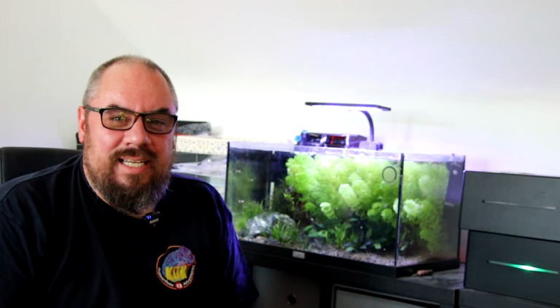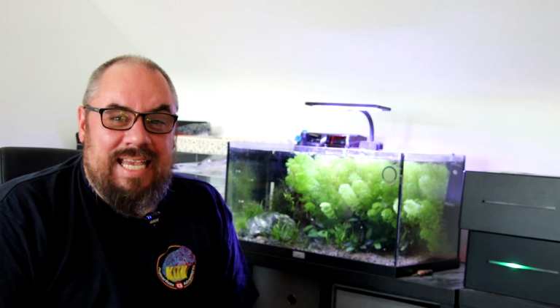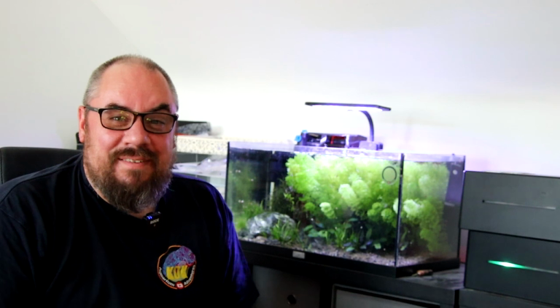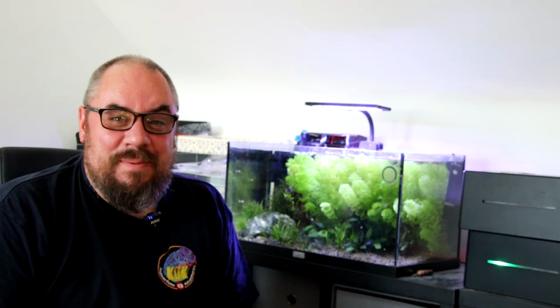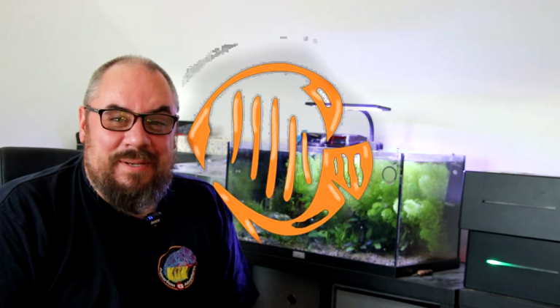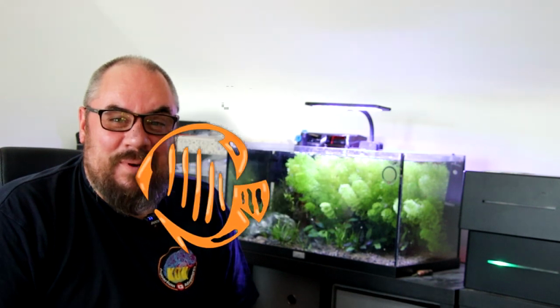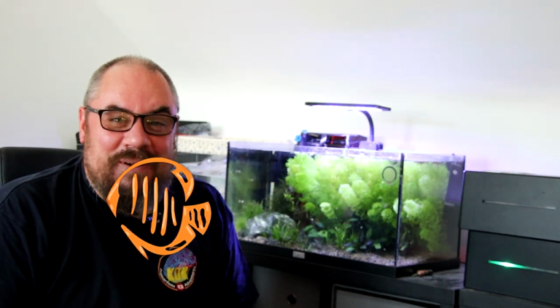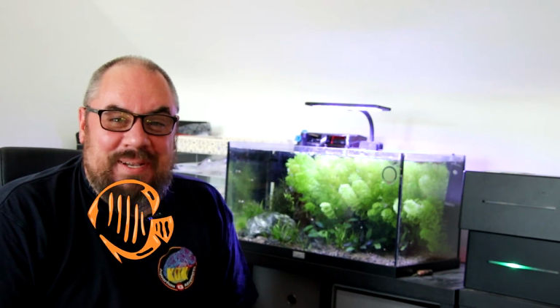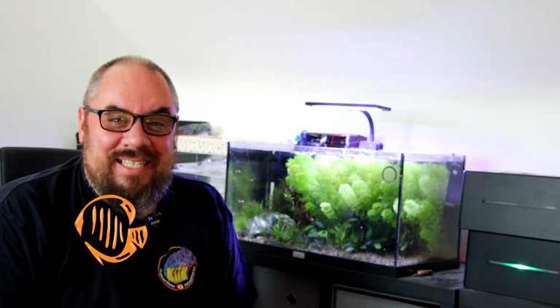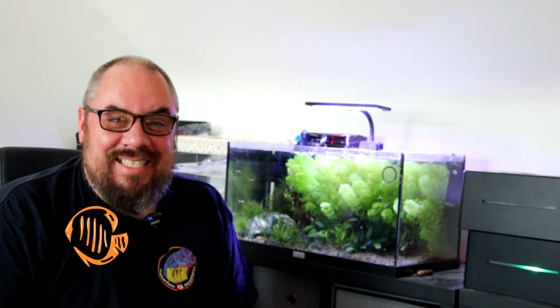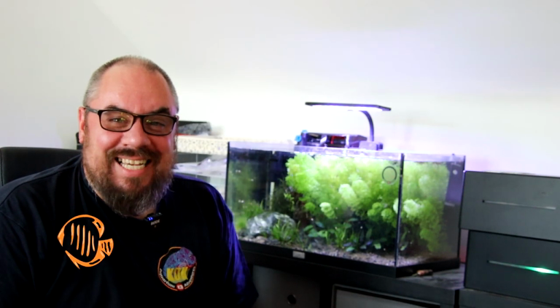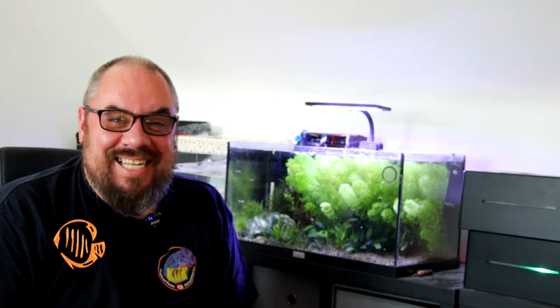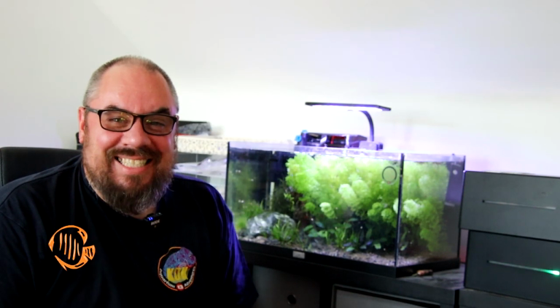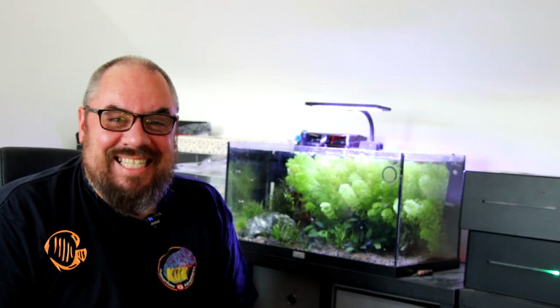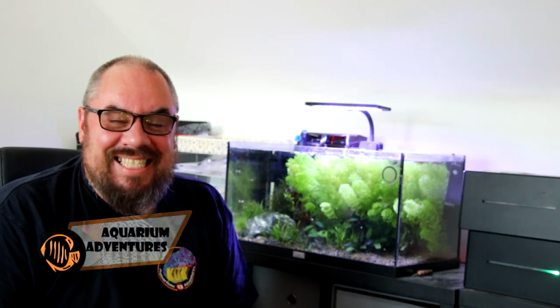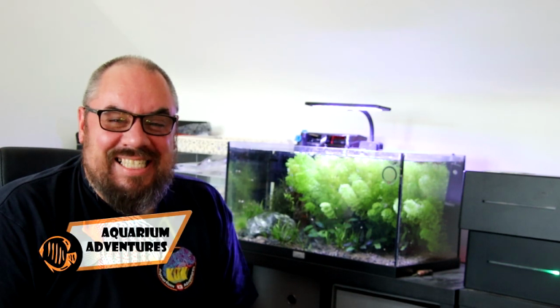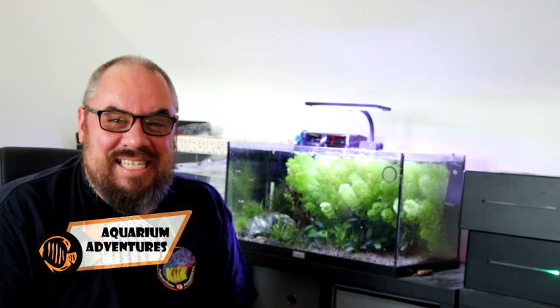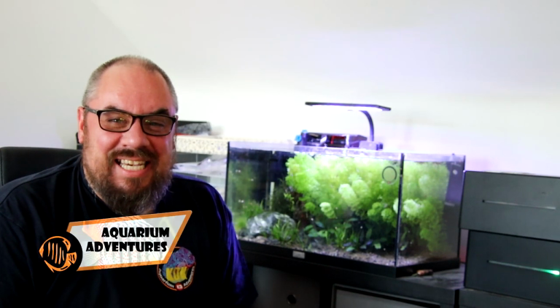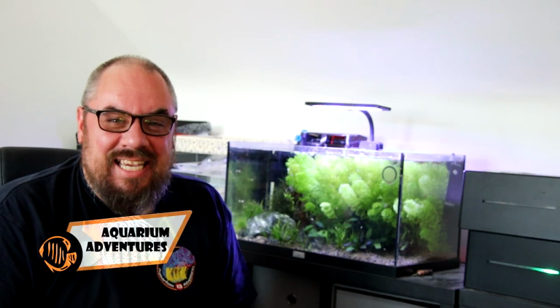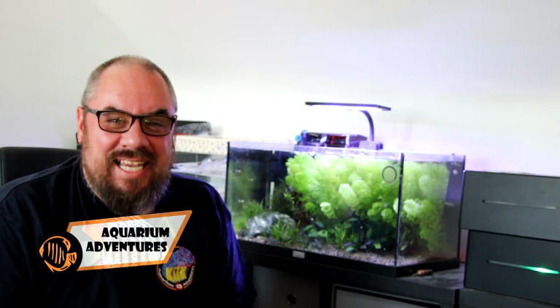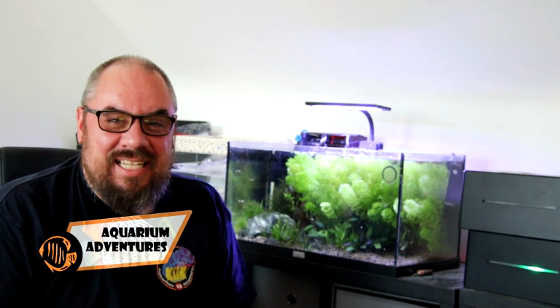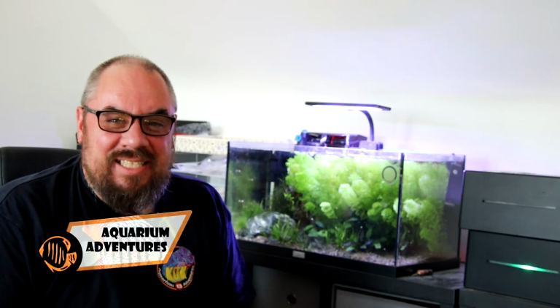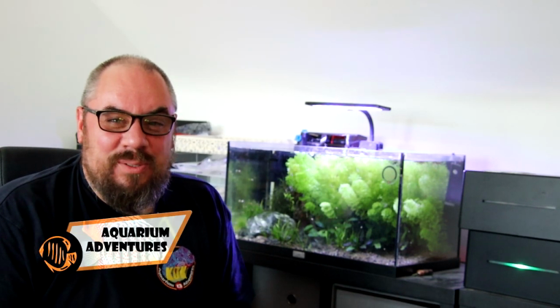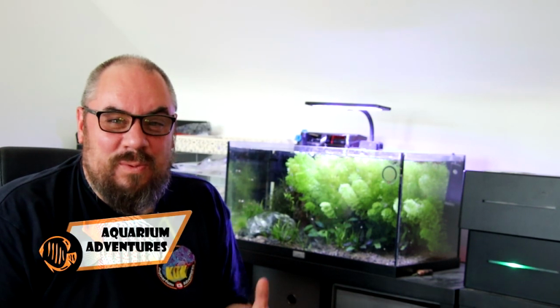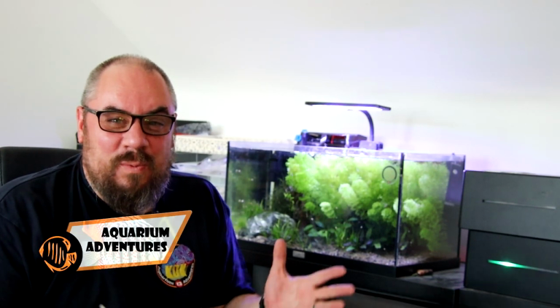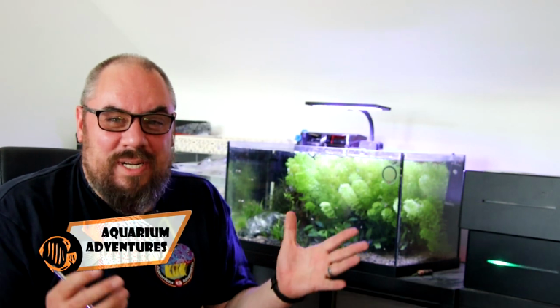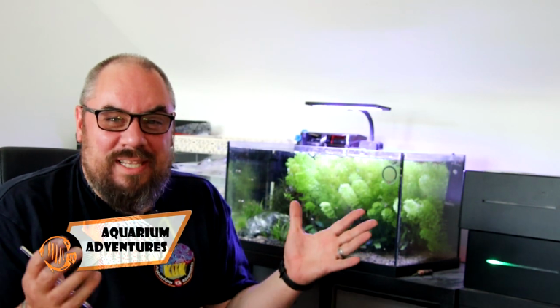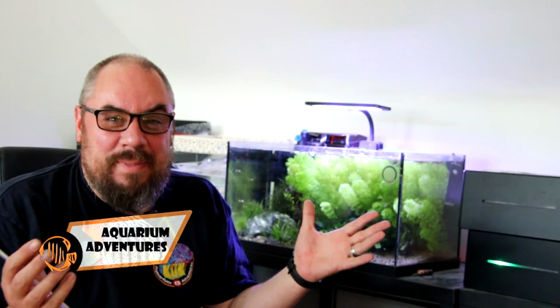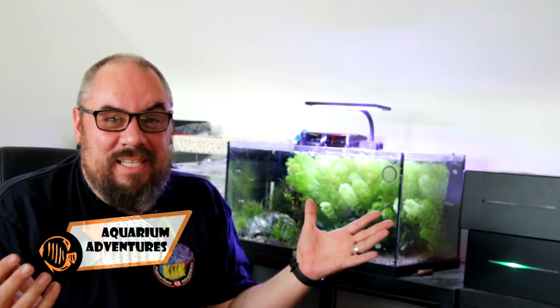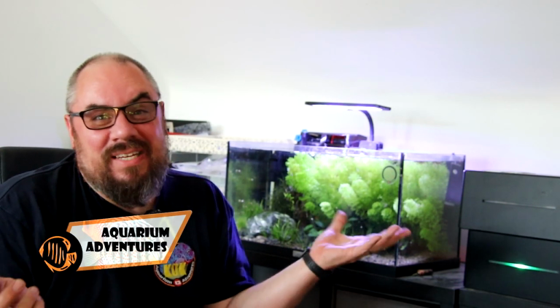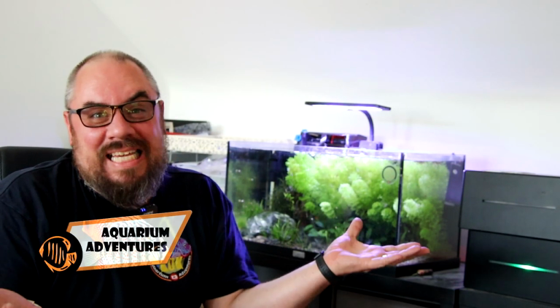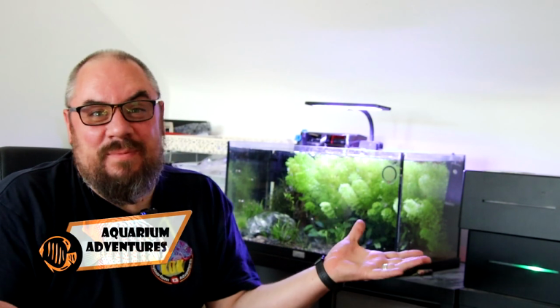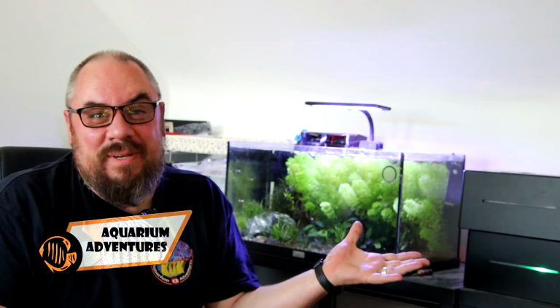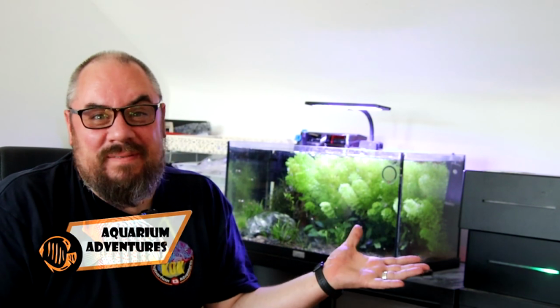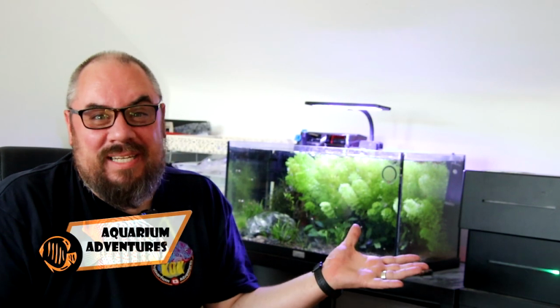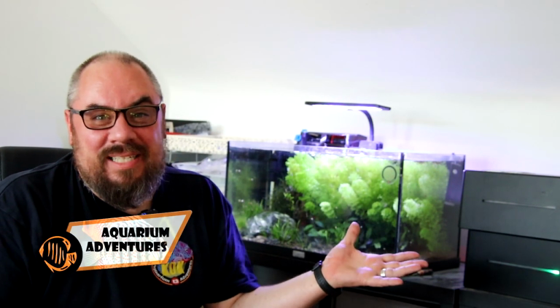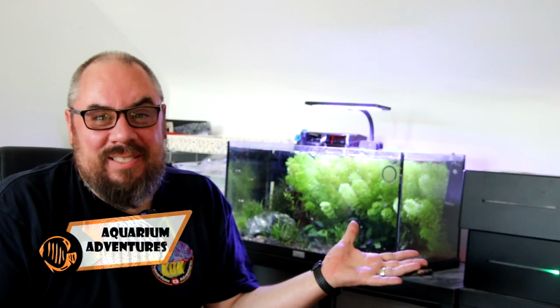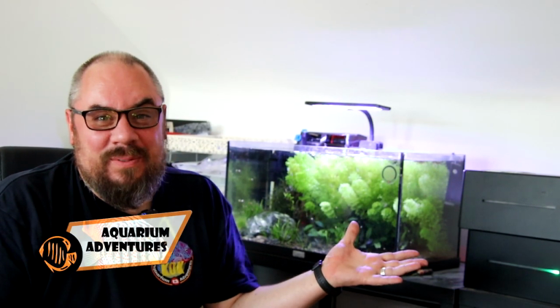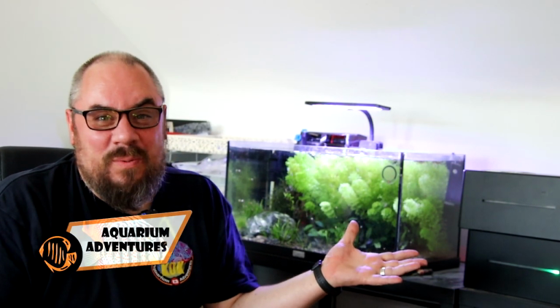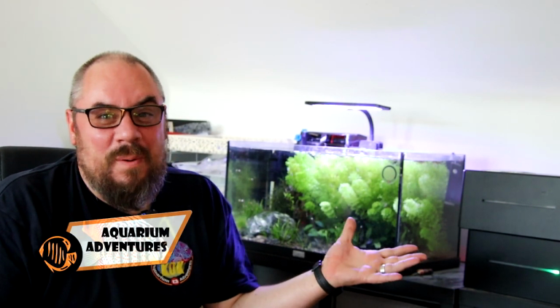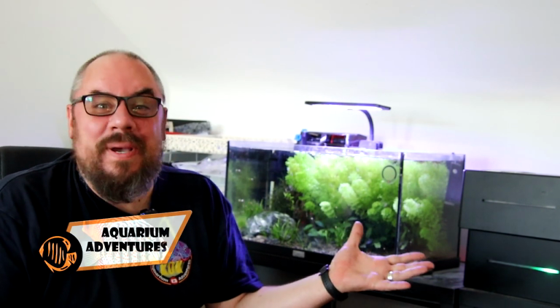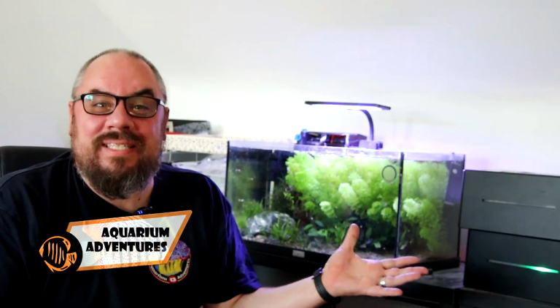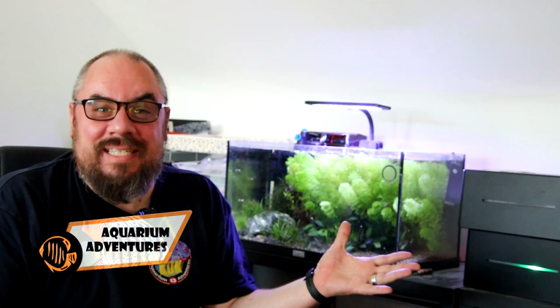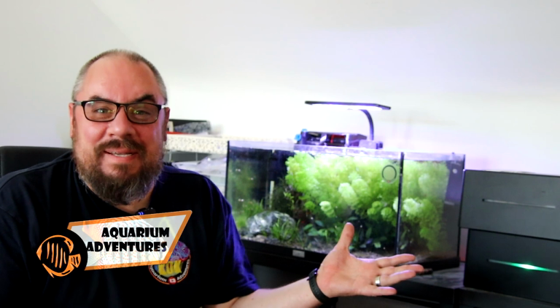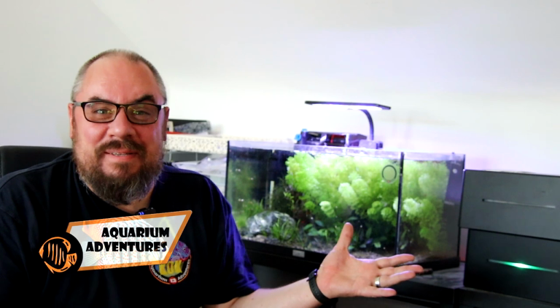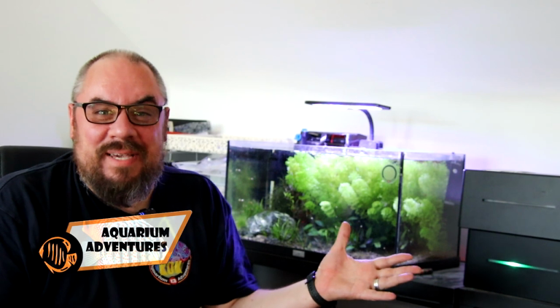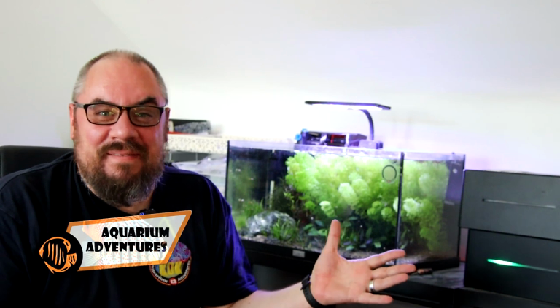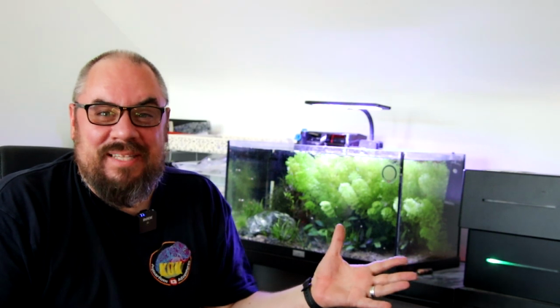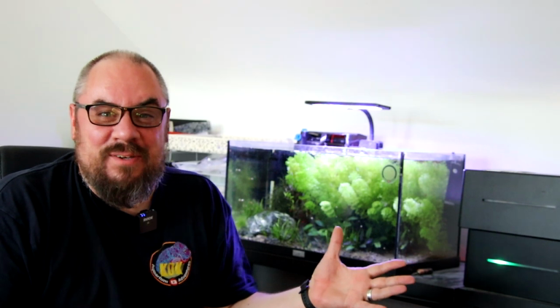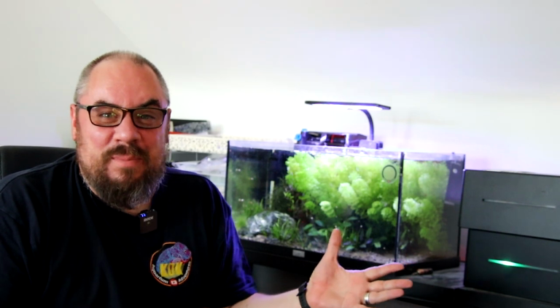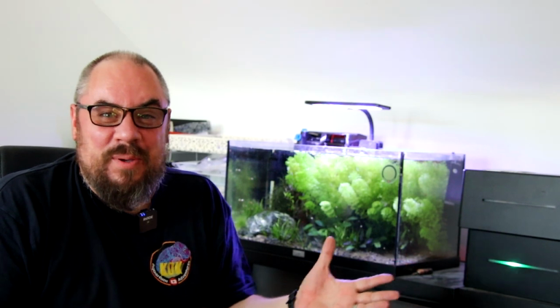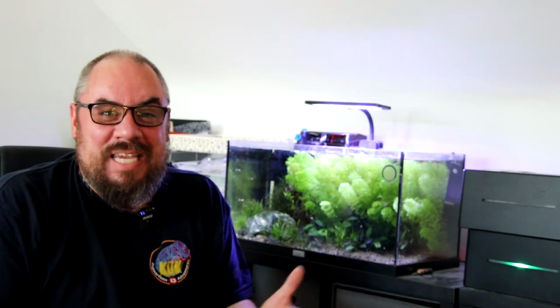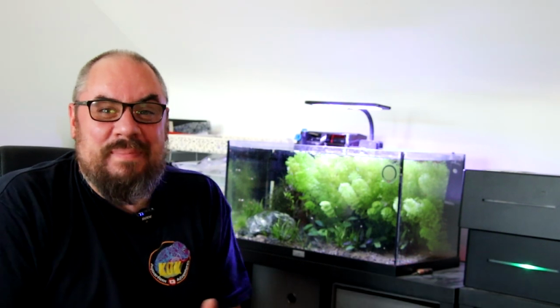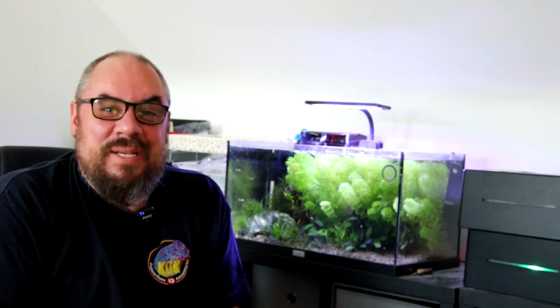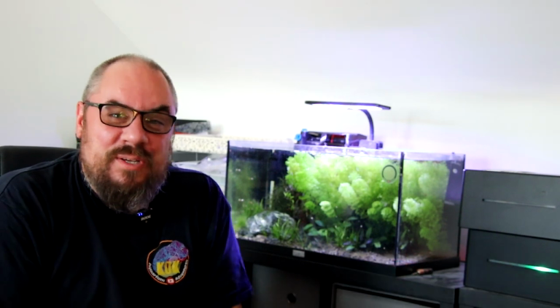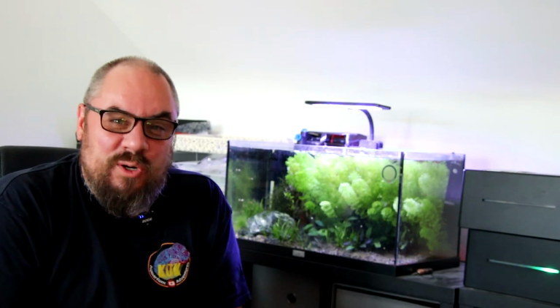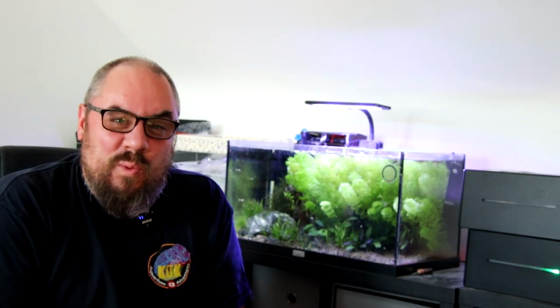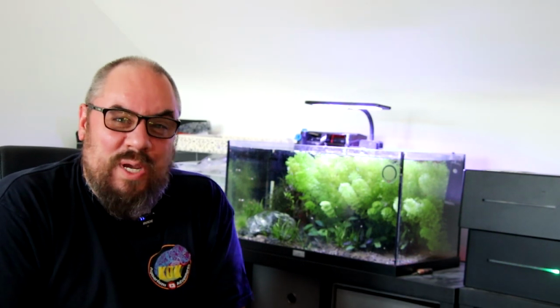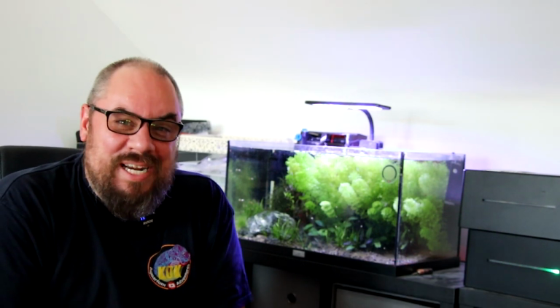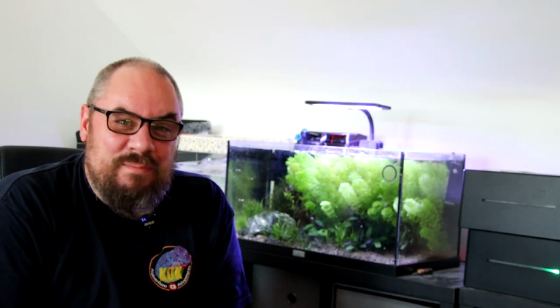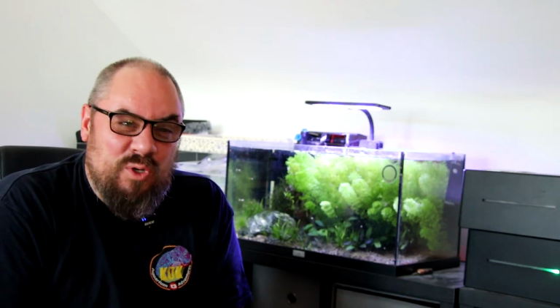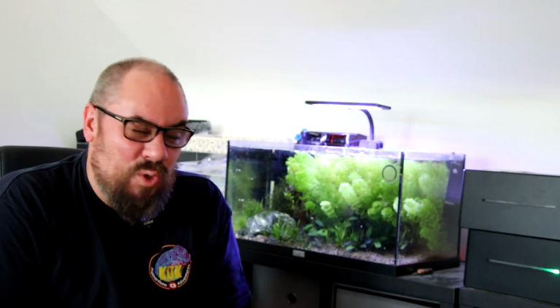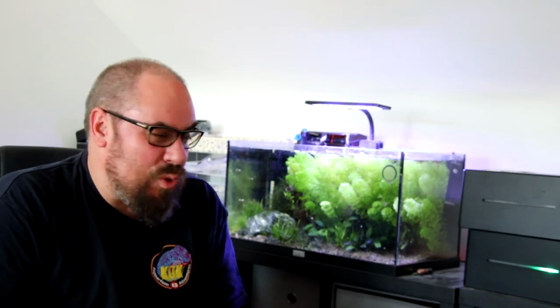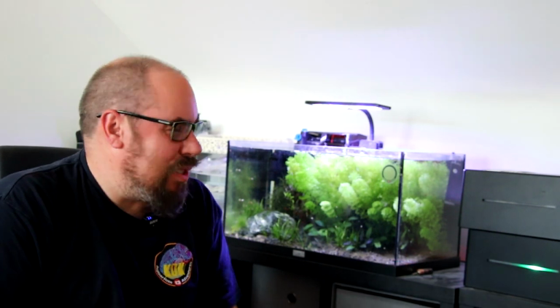Hey everybody, welcome back to the channel, nice to see you again. So we're in the middle of a heat wave here, so what better time to make a video about keeping your aquarium cool.